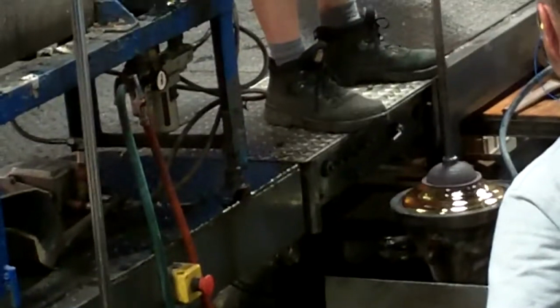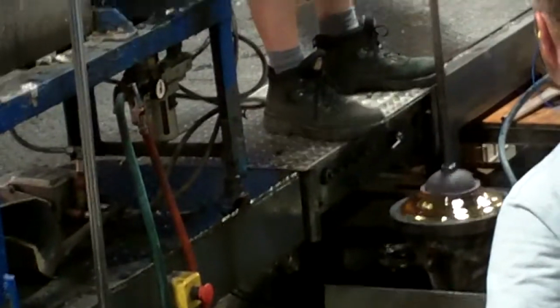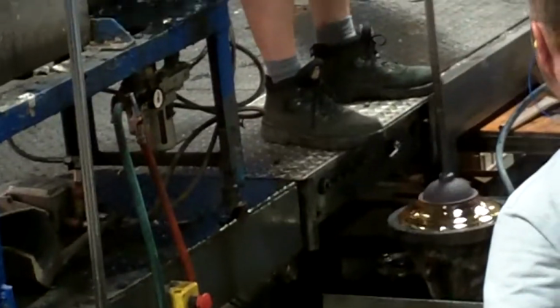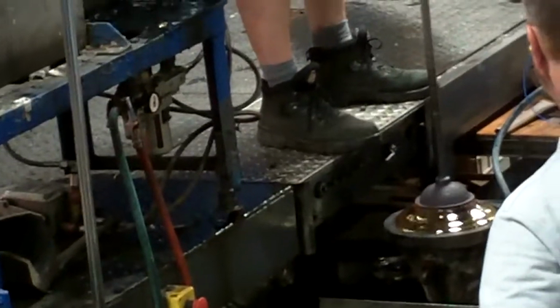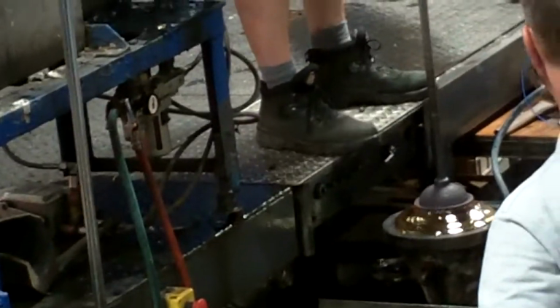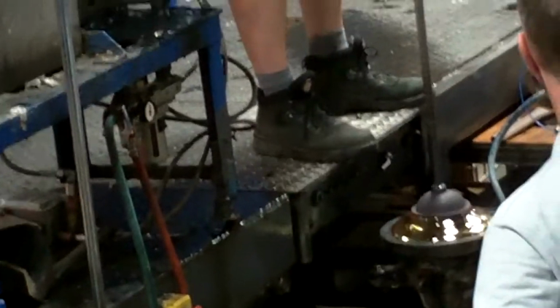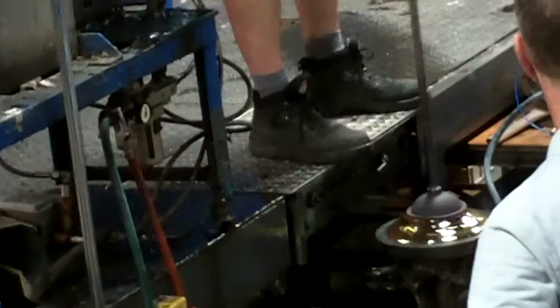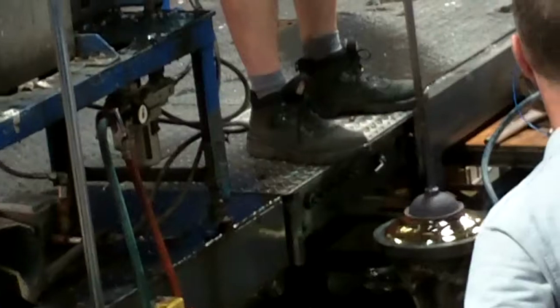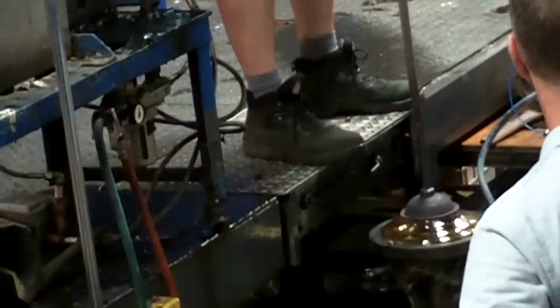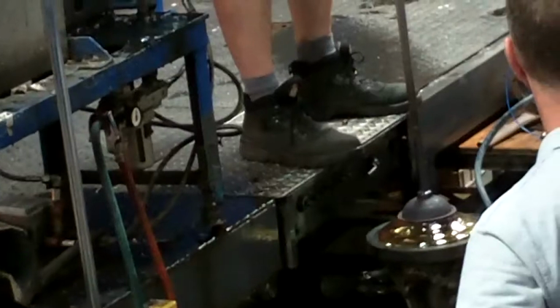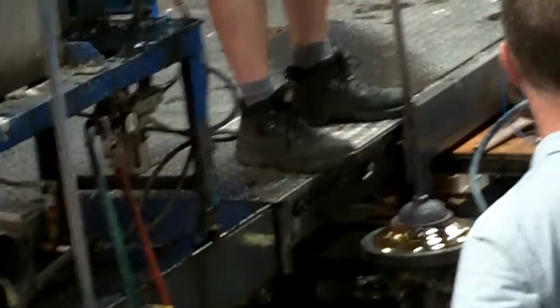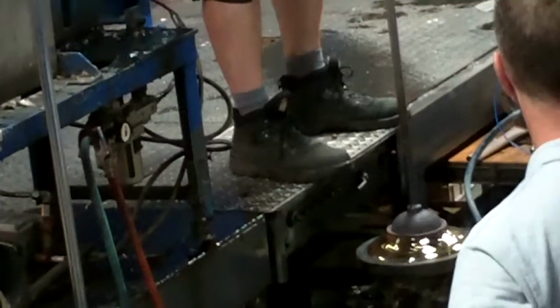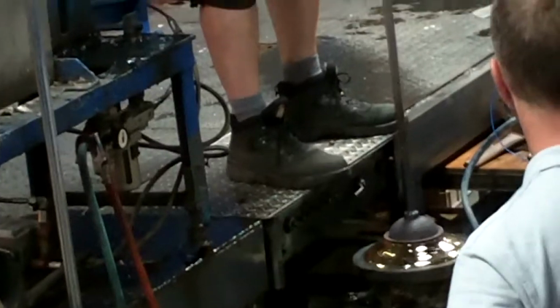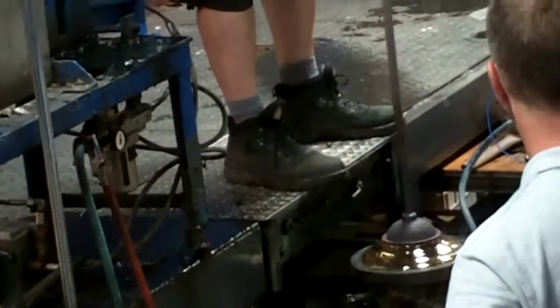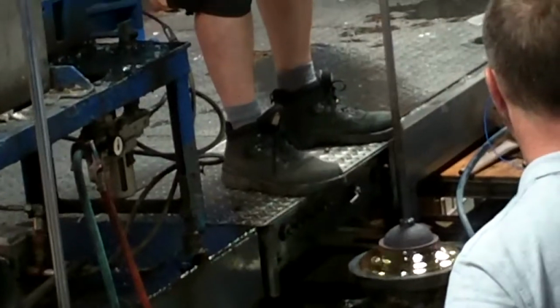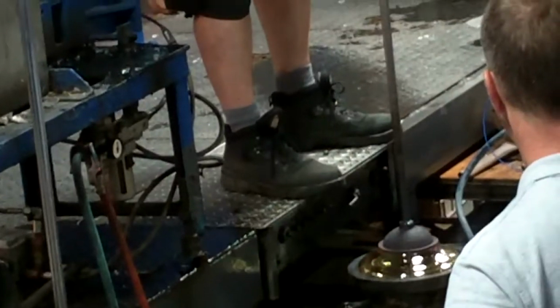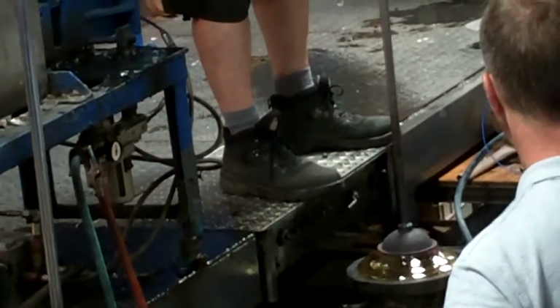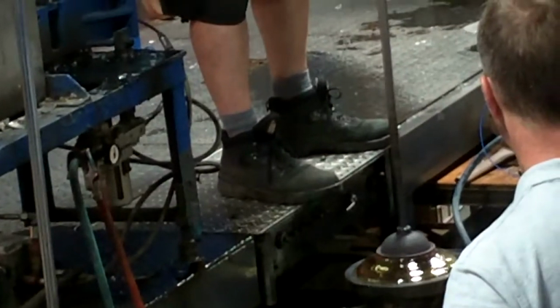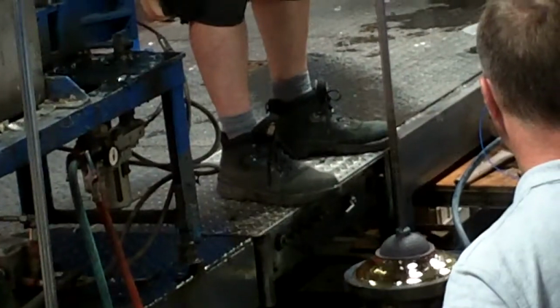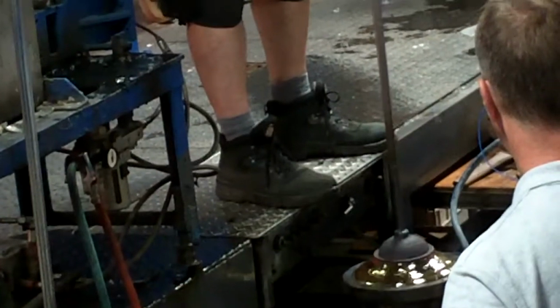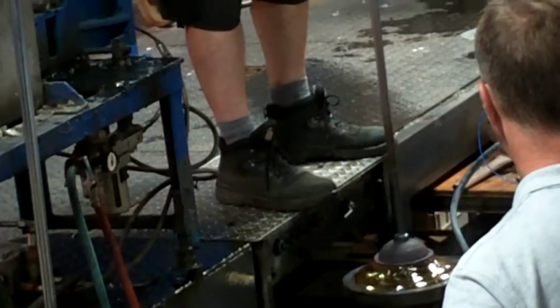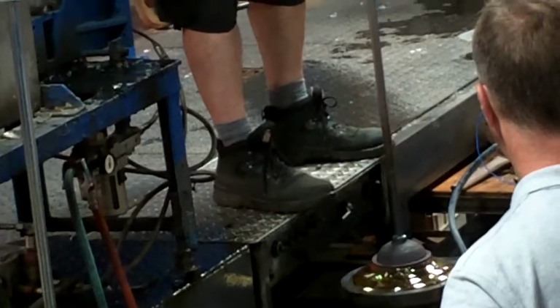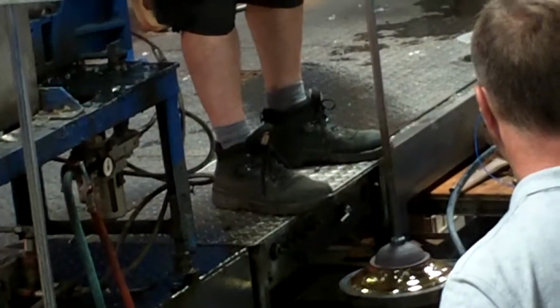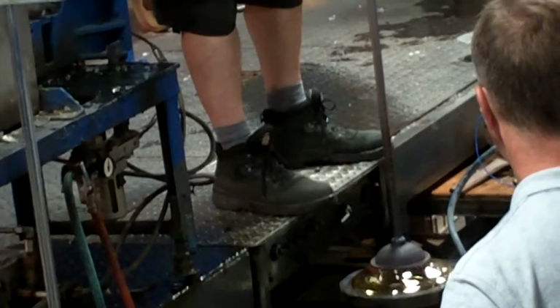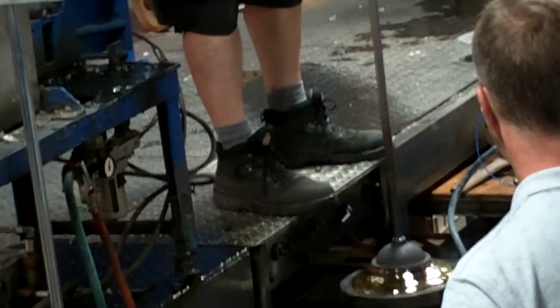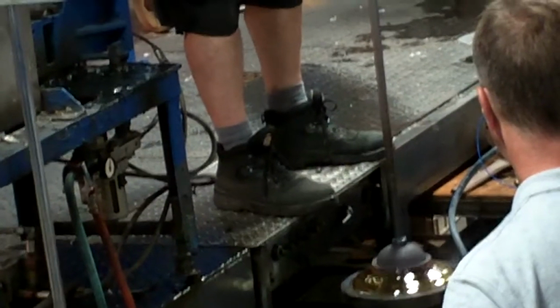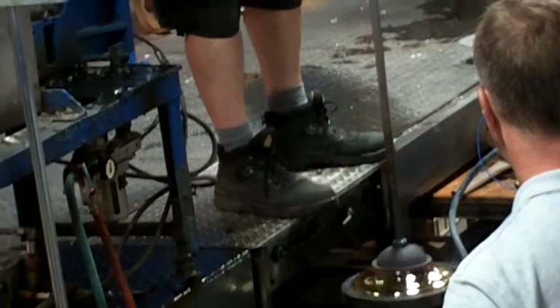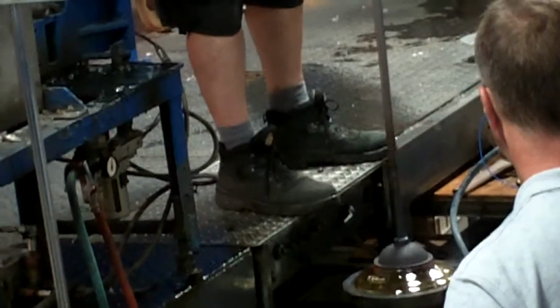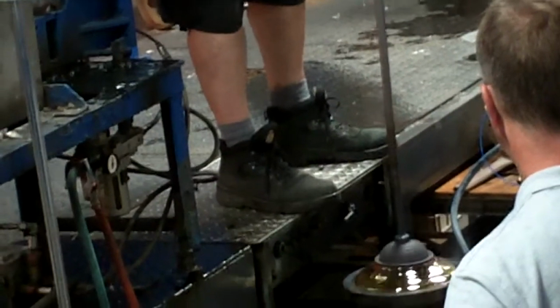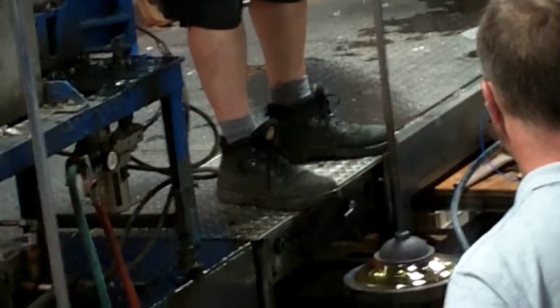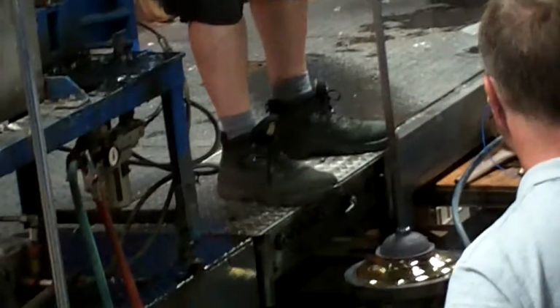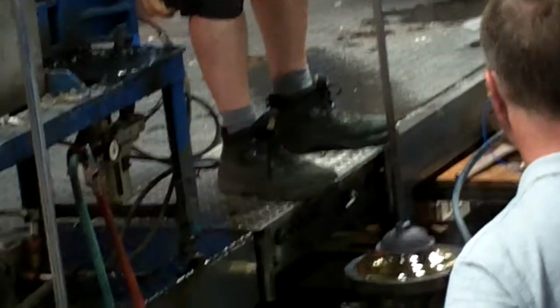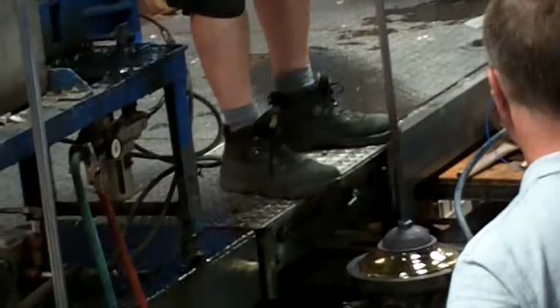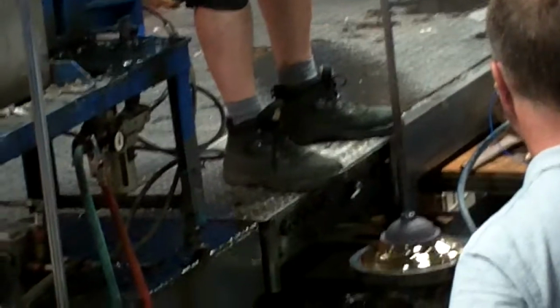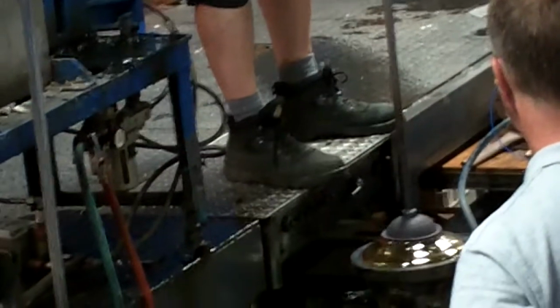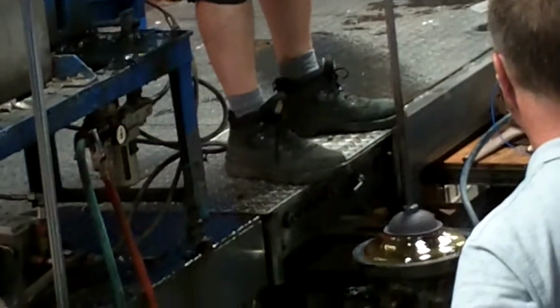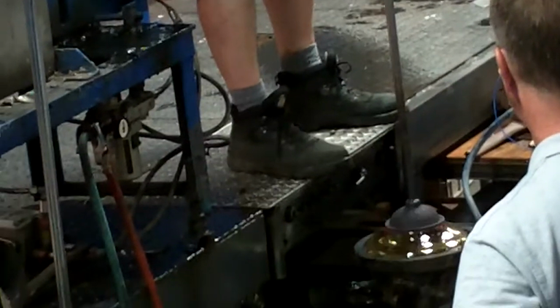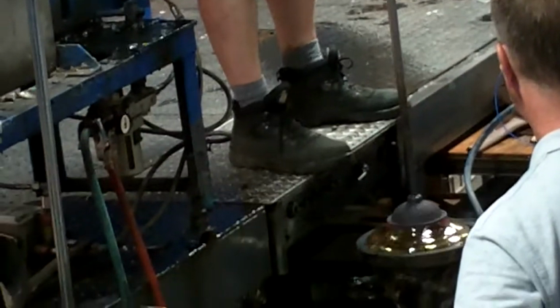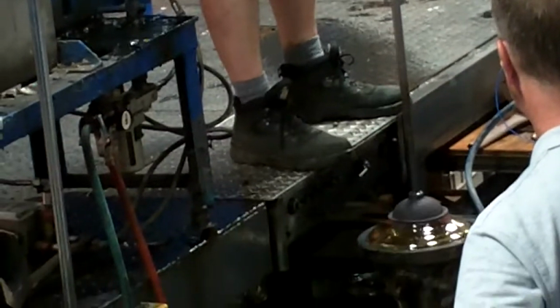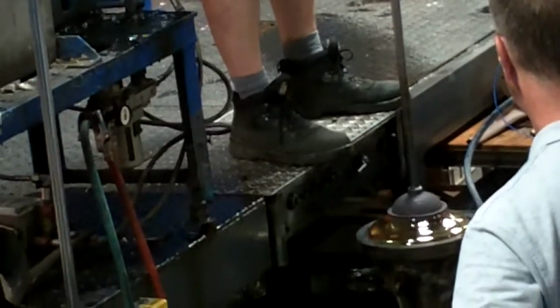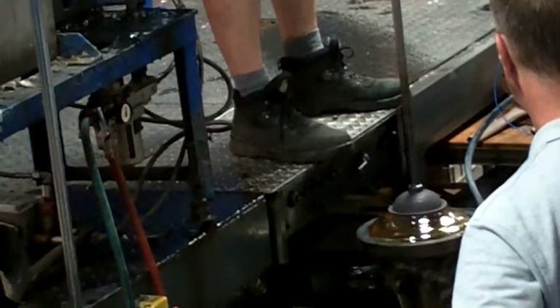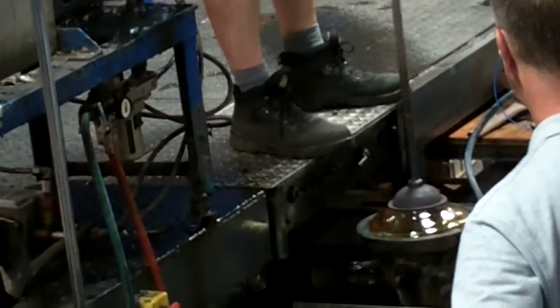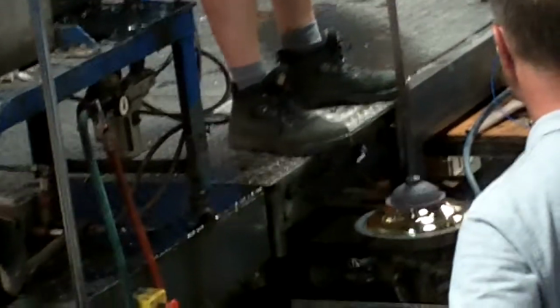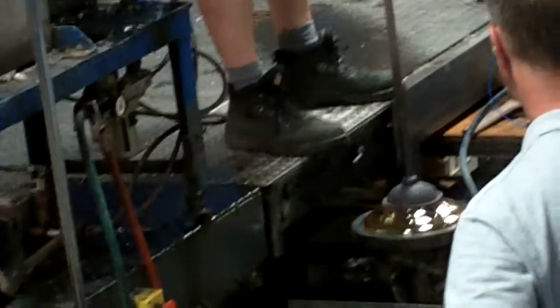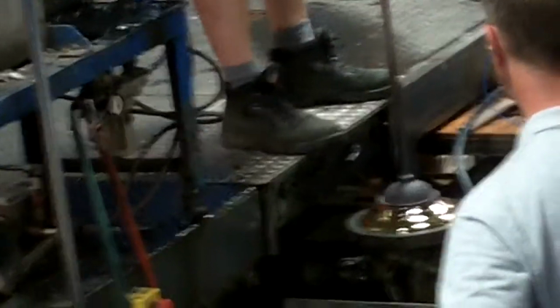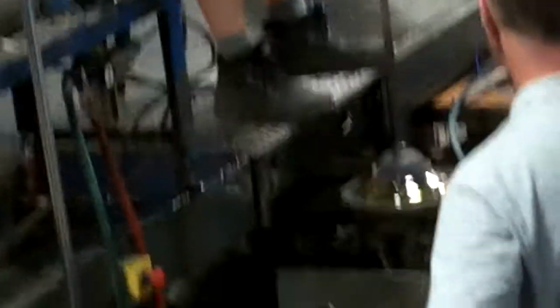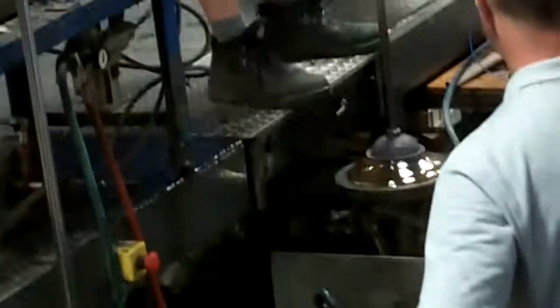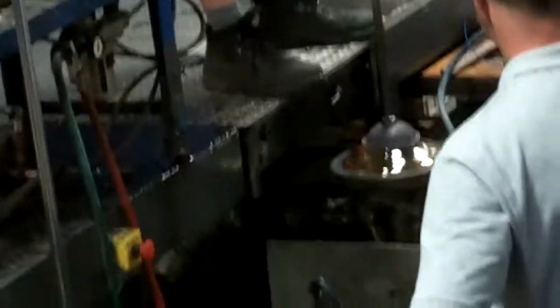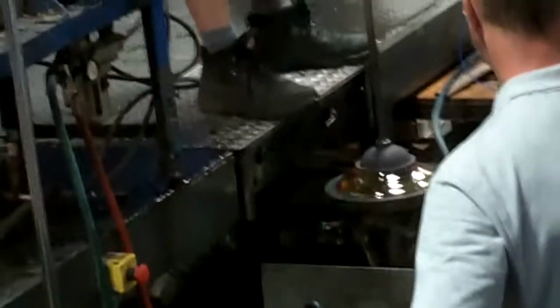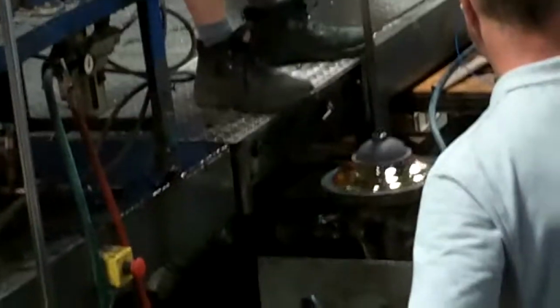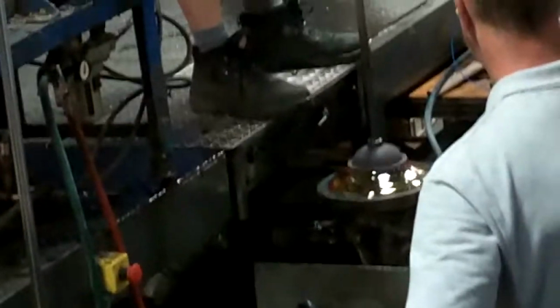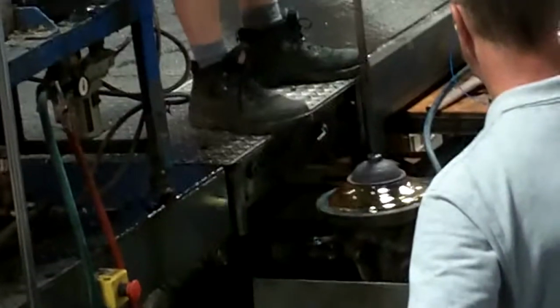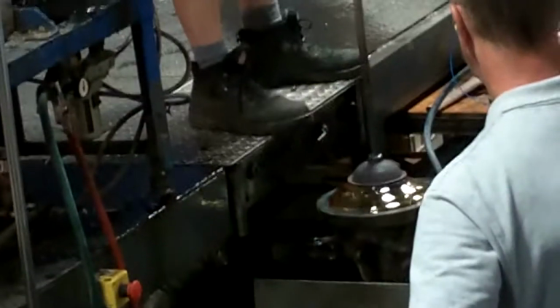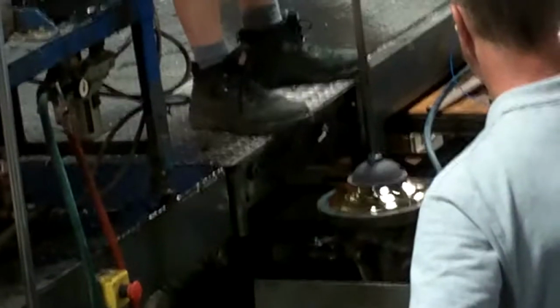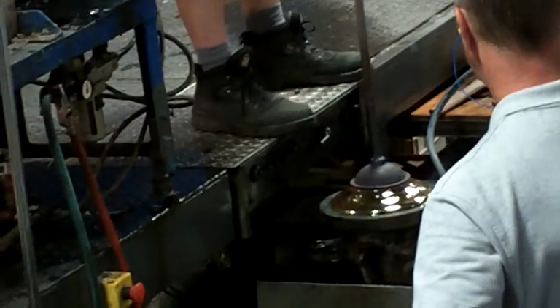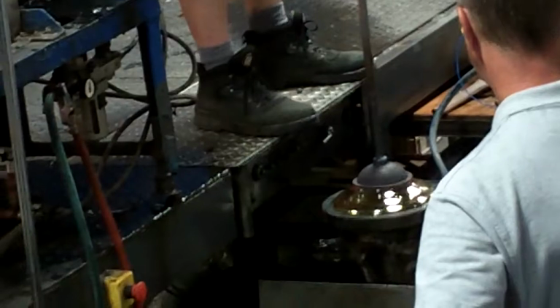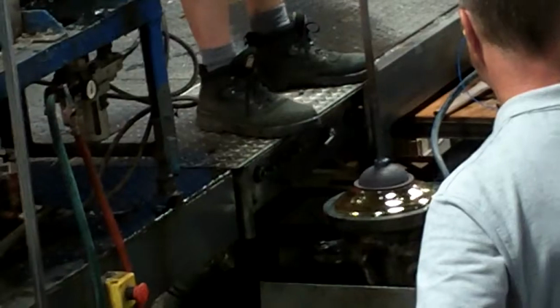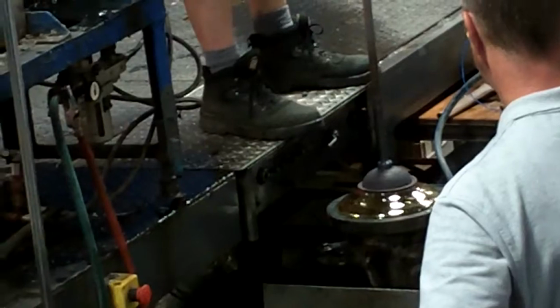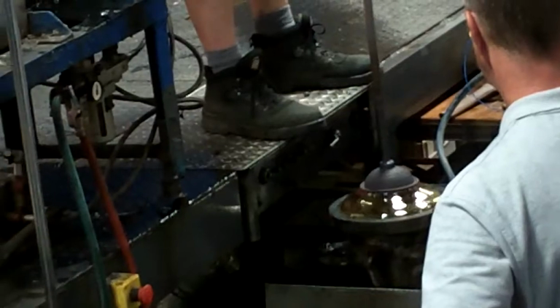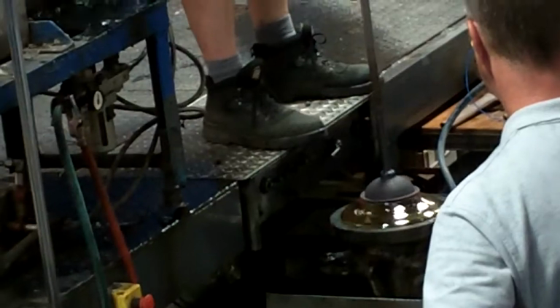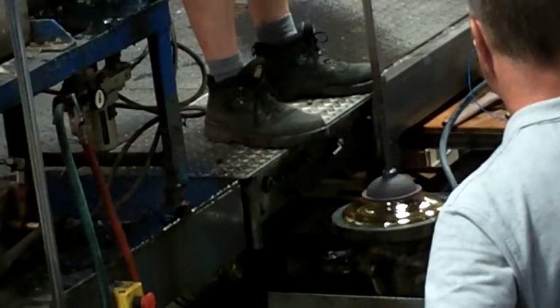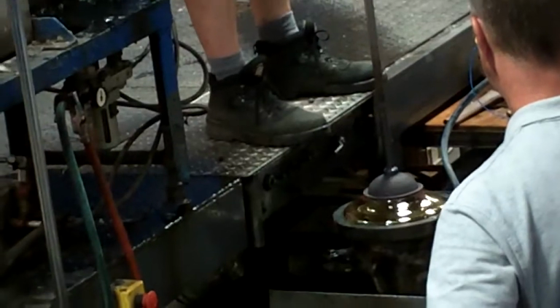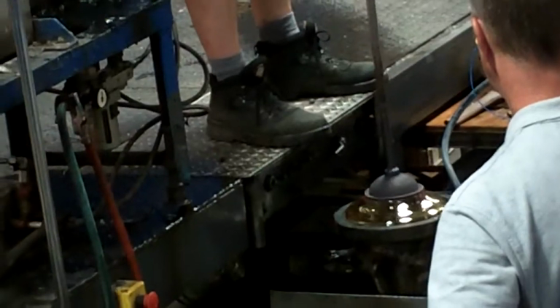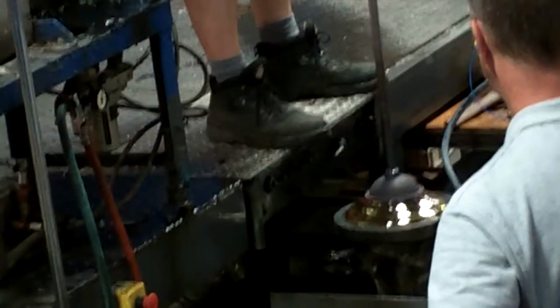You can see that as the master blower works, he instructs his team to turn the blowing iron so the molten crystal doesn't get stuck to the inside of the mold.